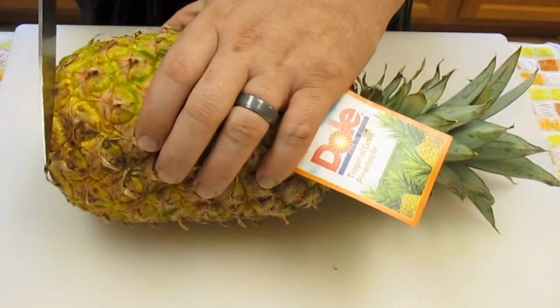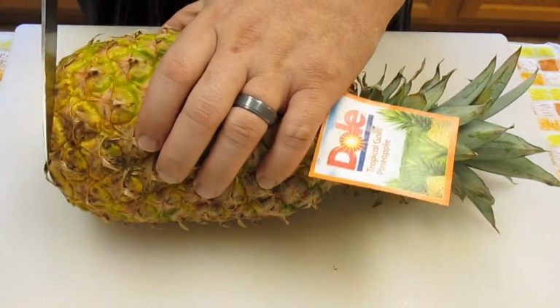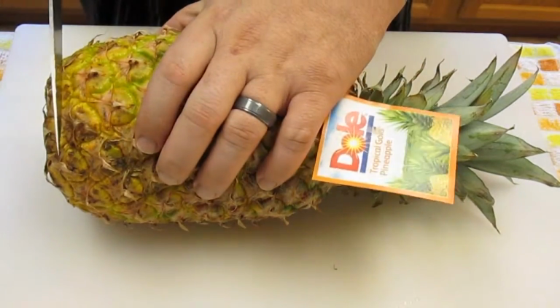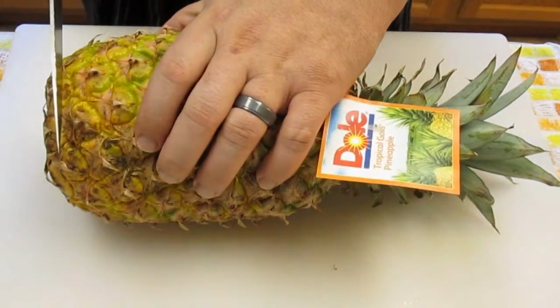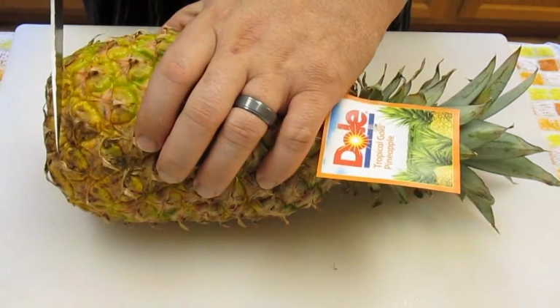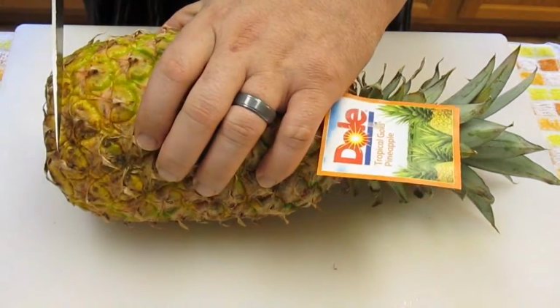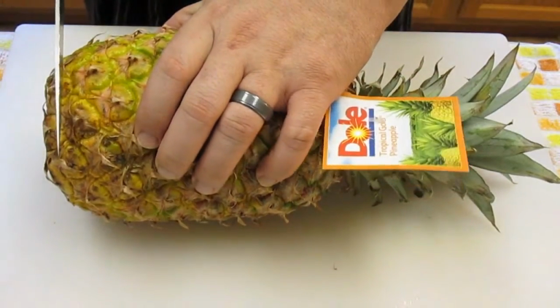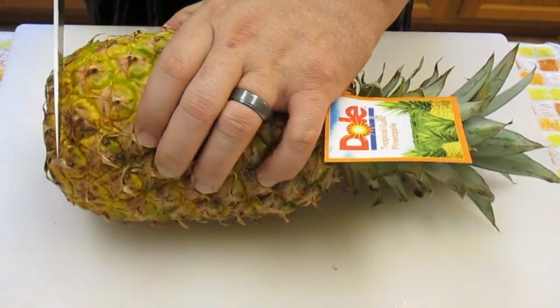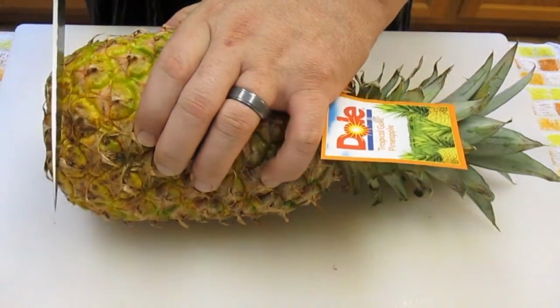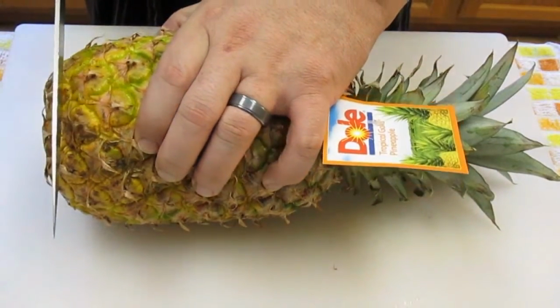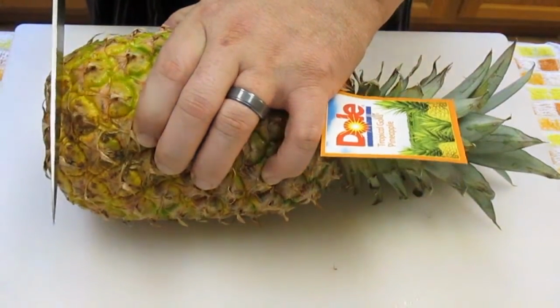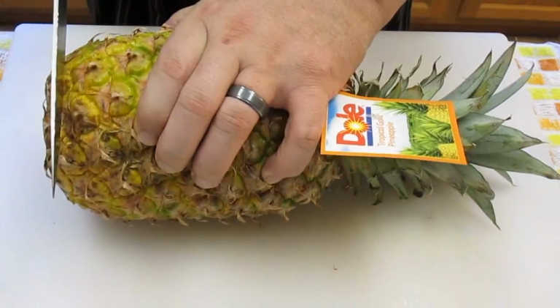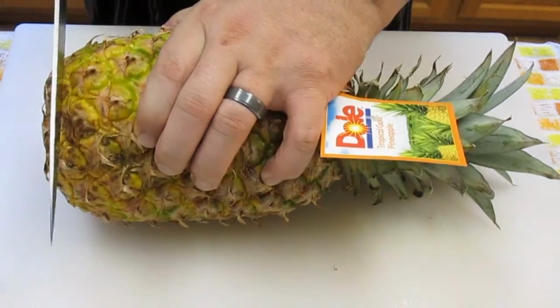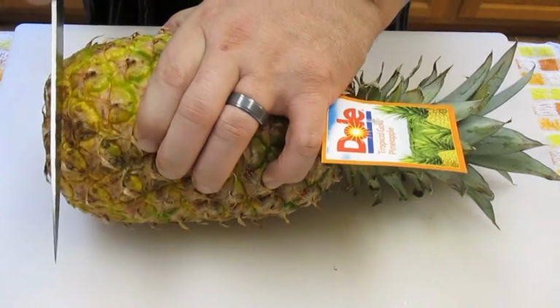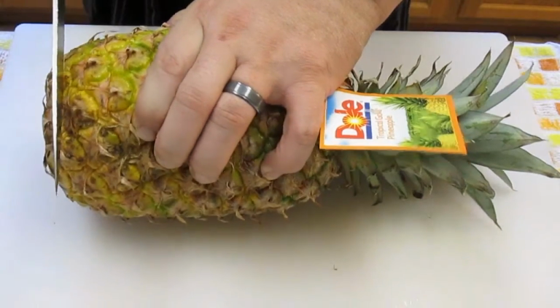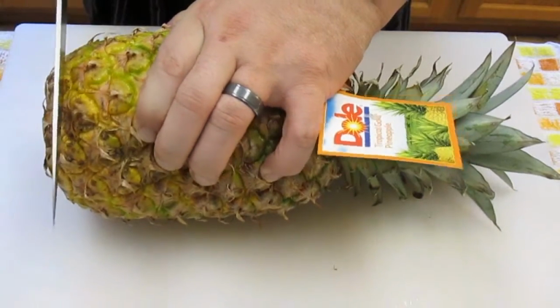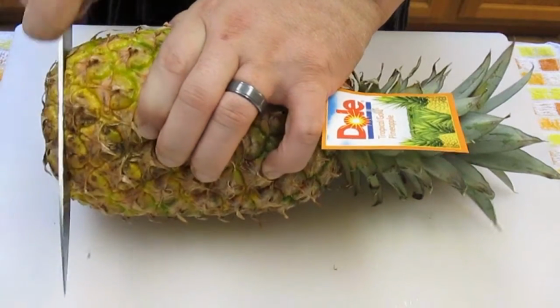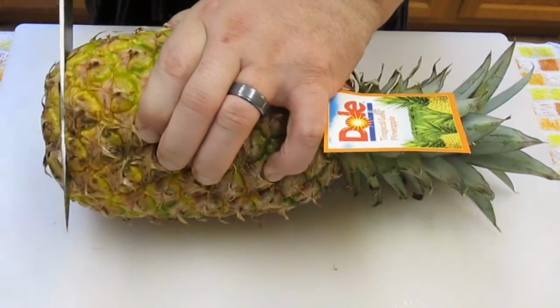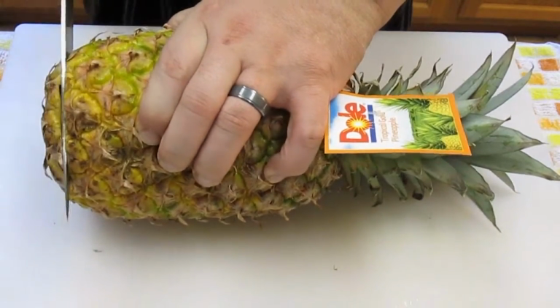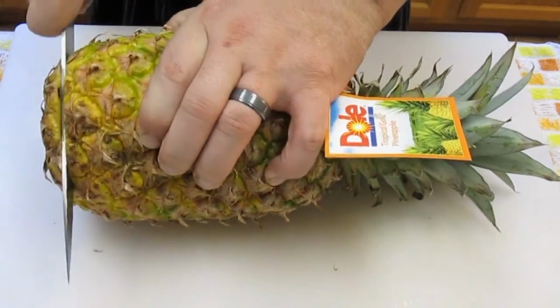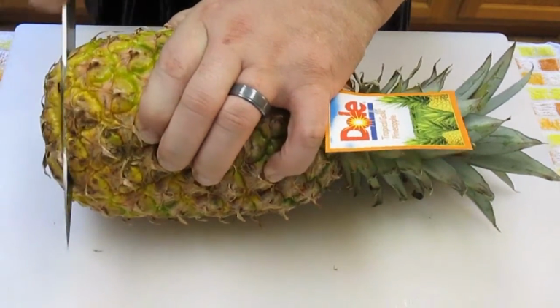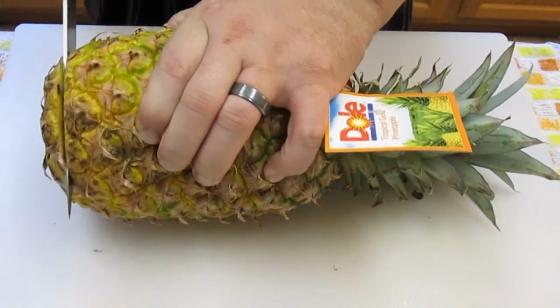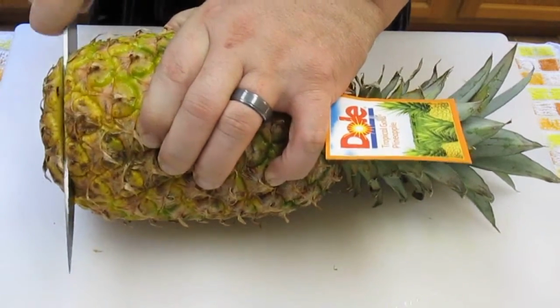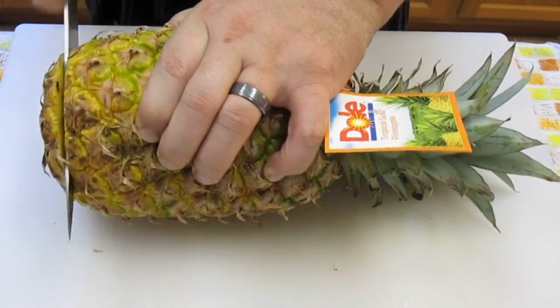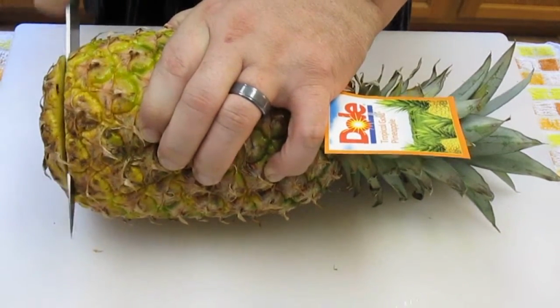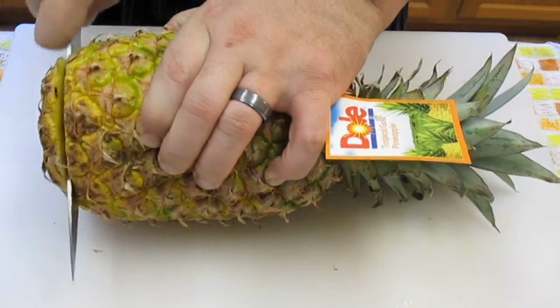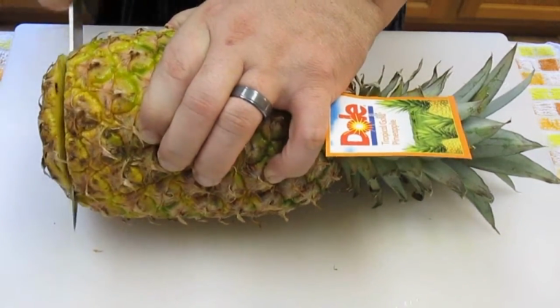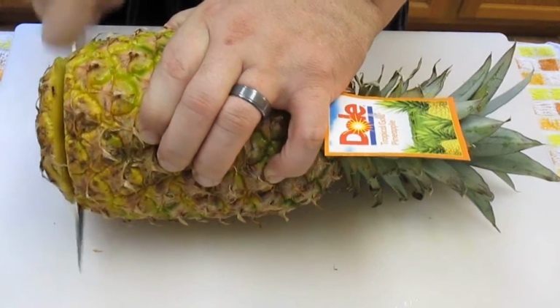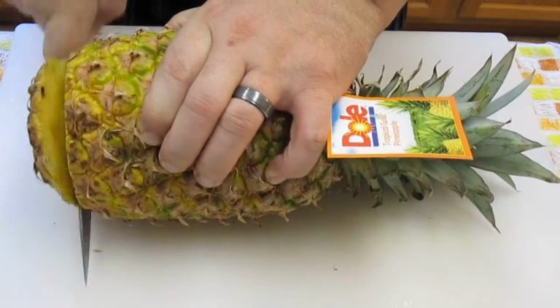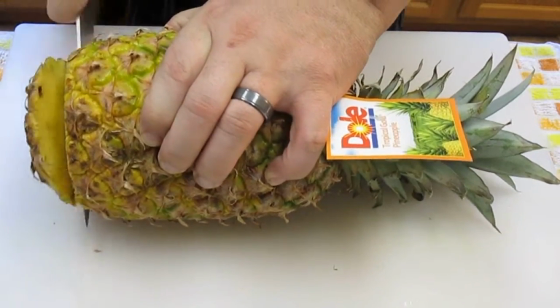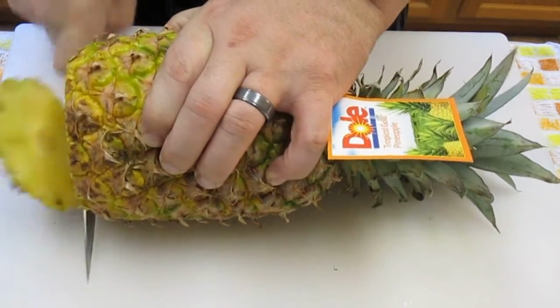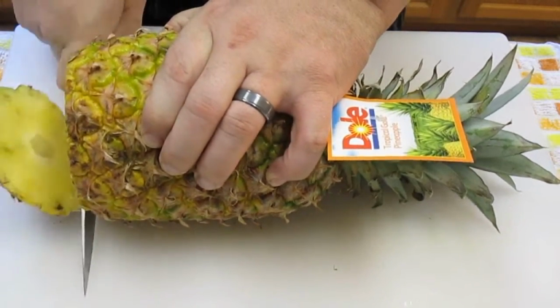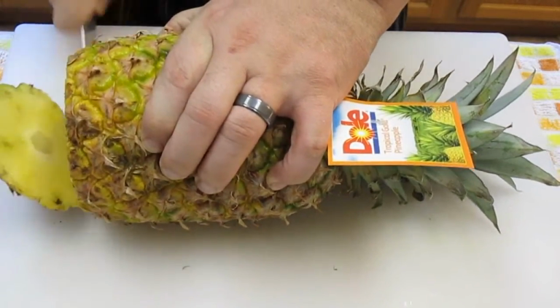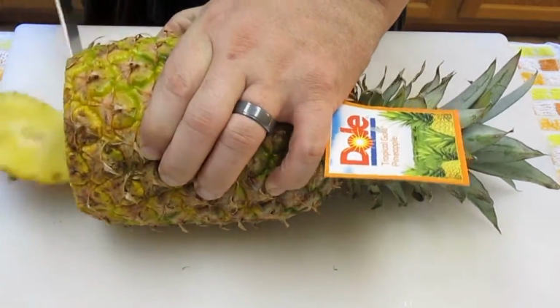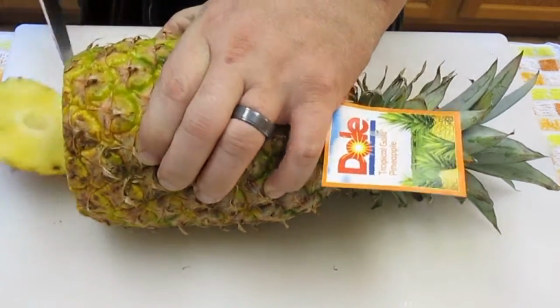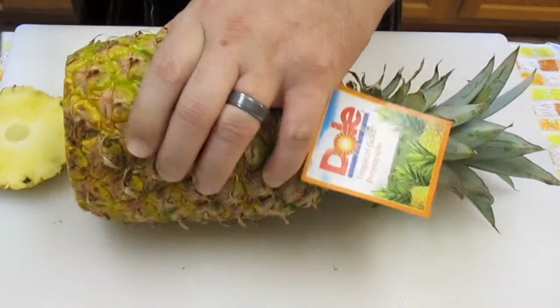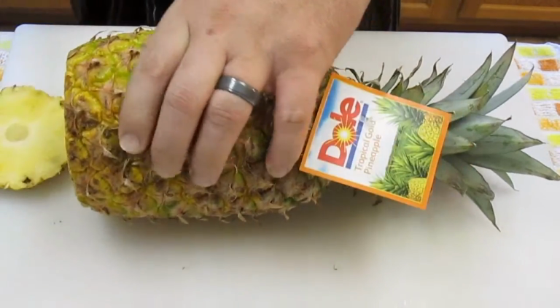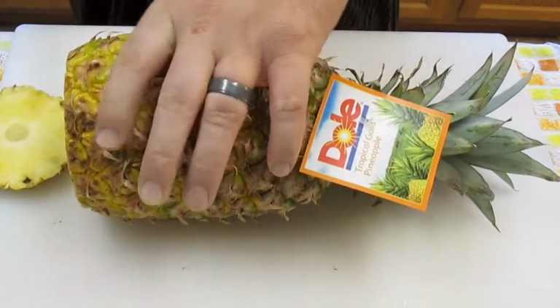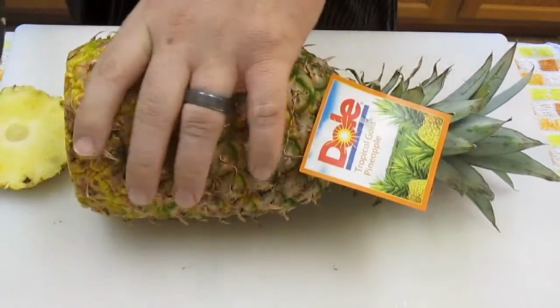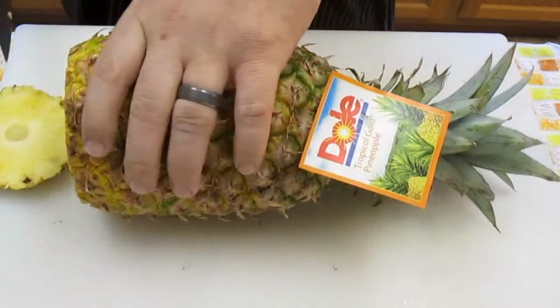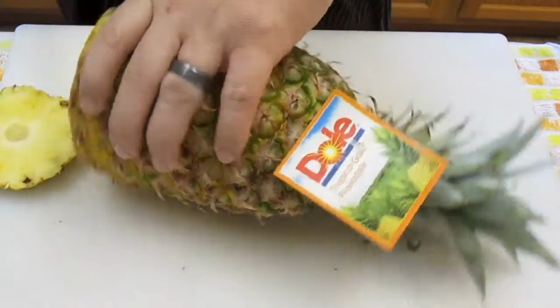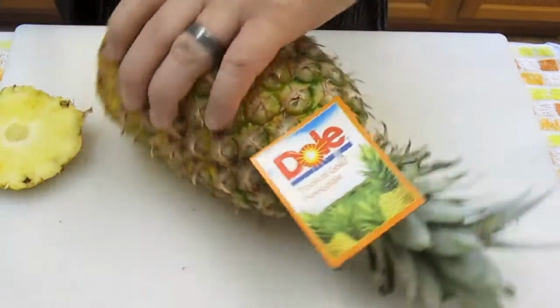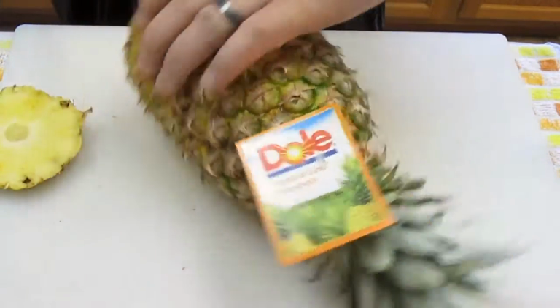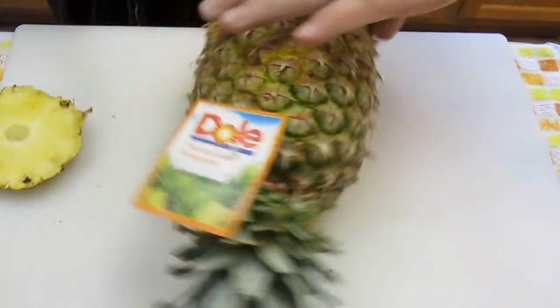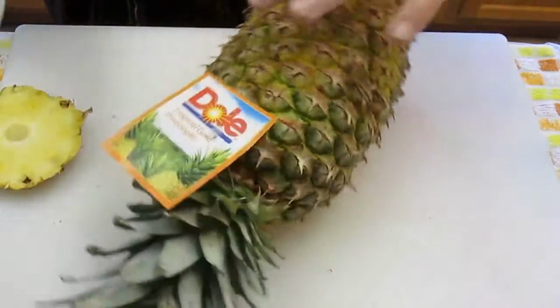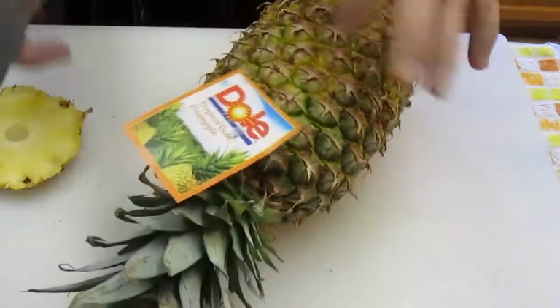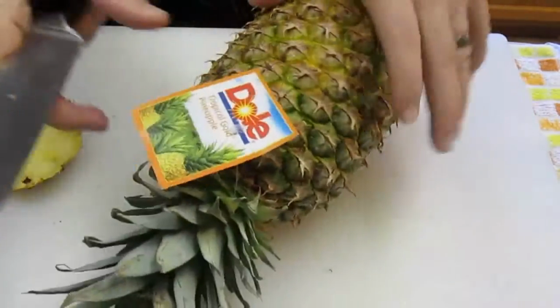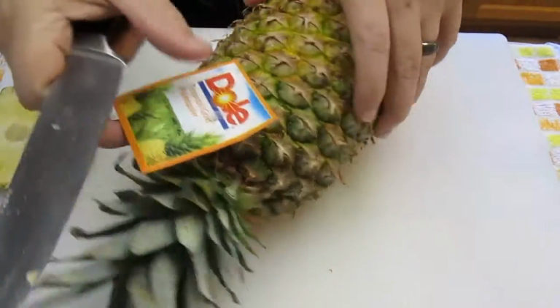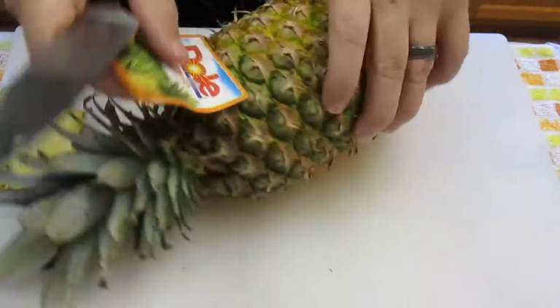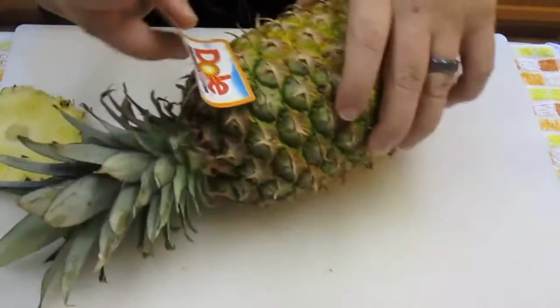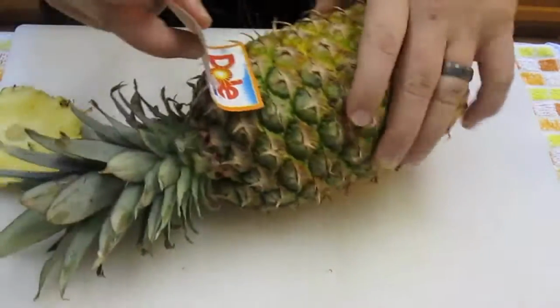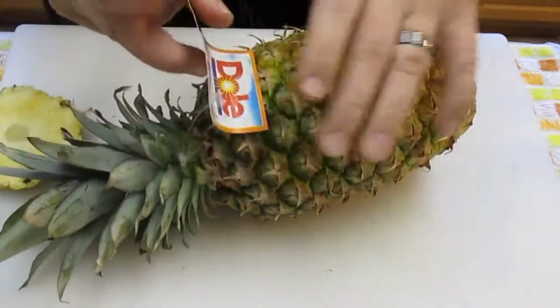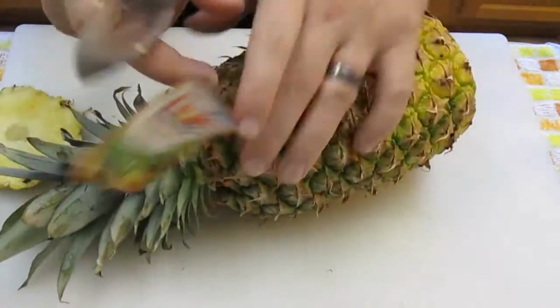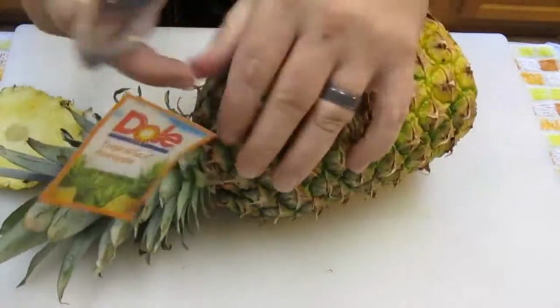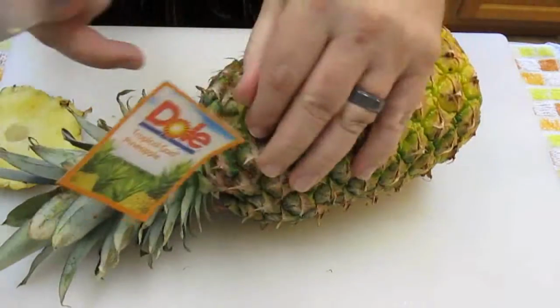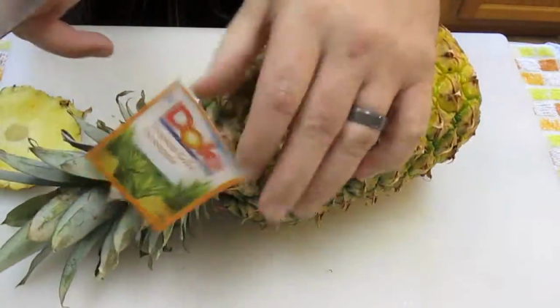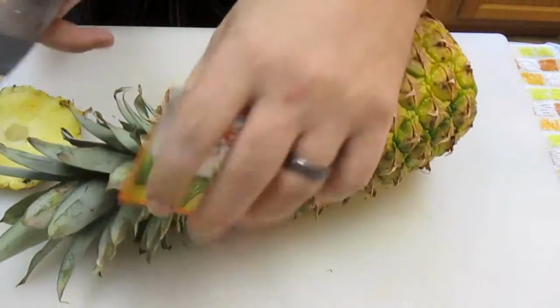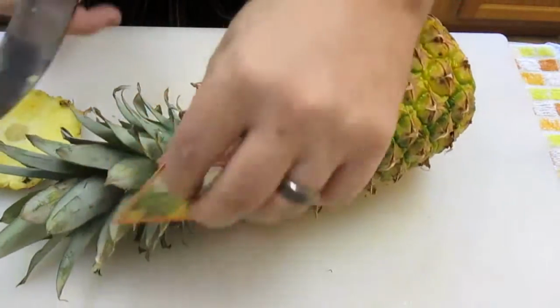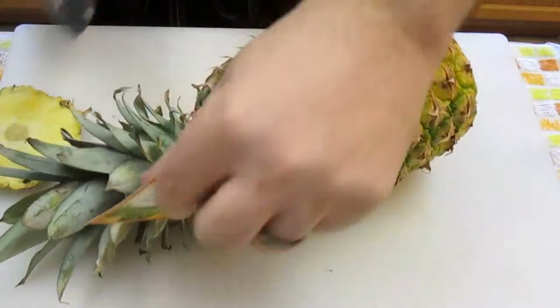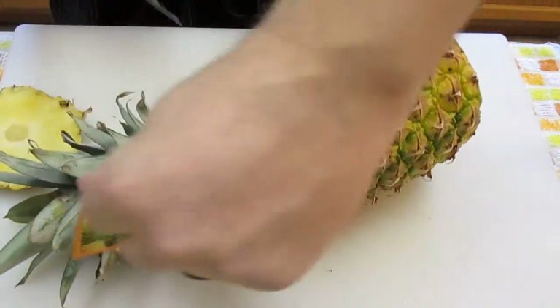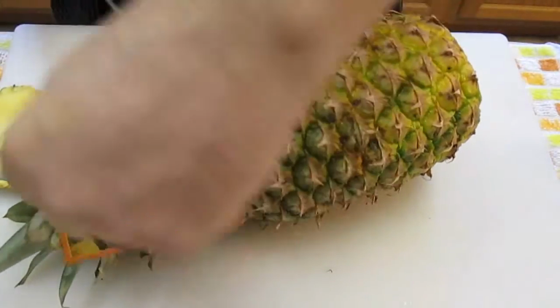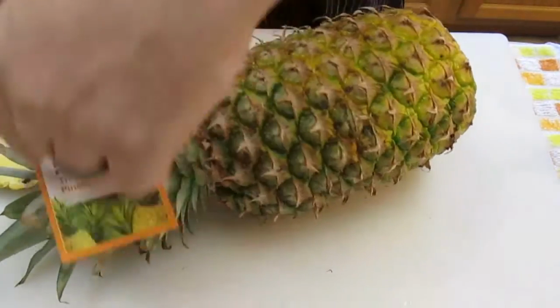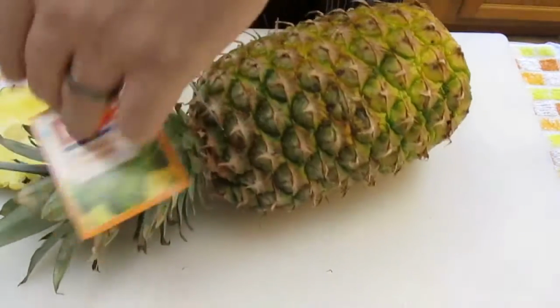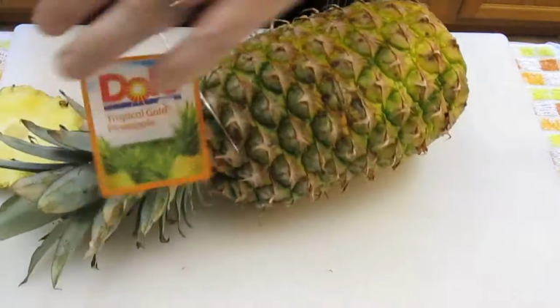Start with the ends. Cut off the bottom like so. Flip it around and do the same thing to the other end.